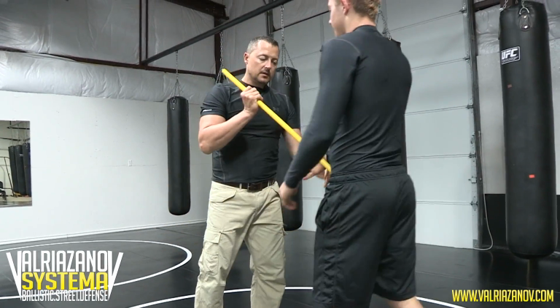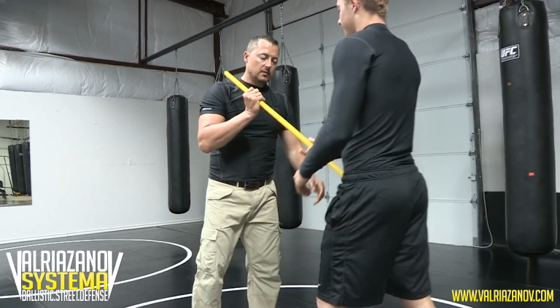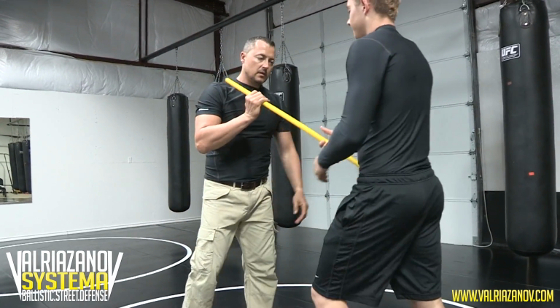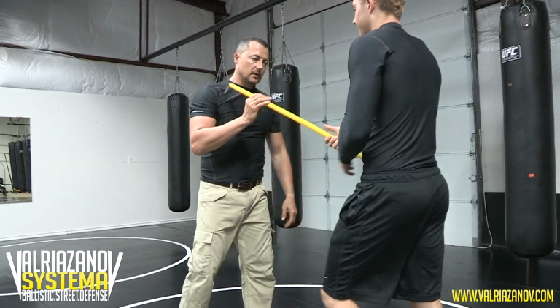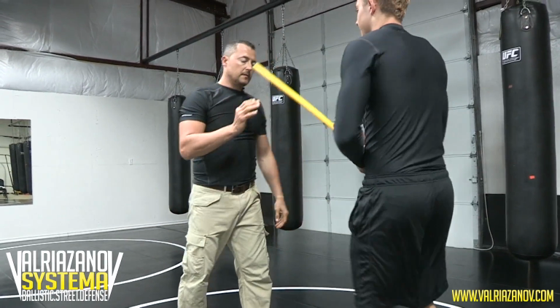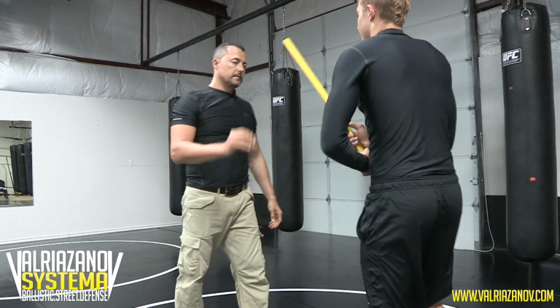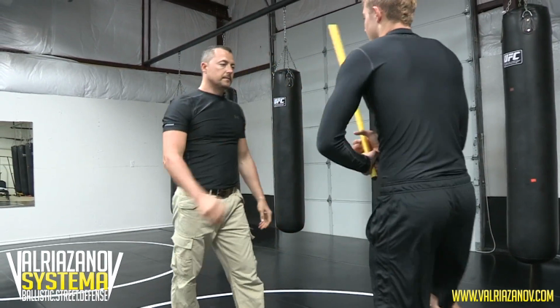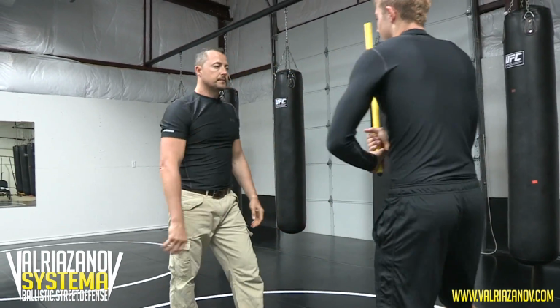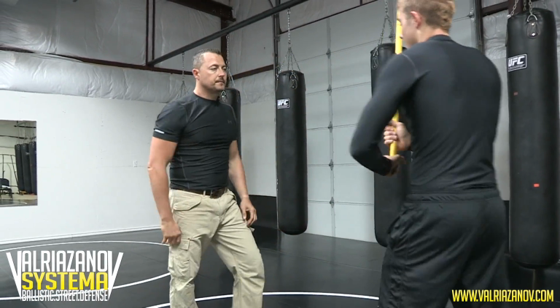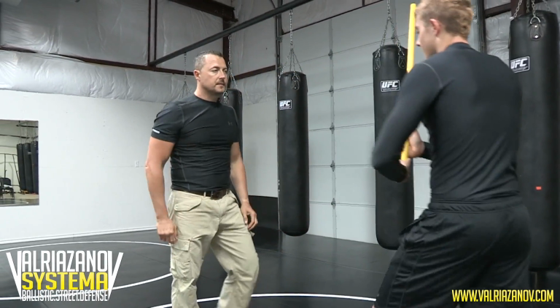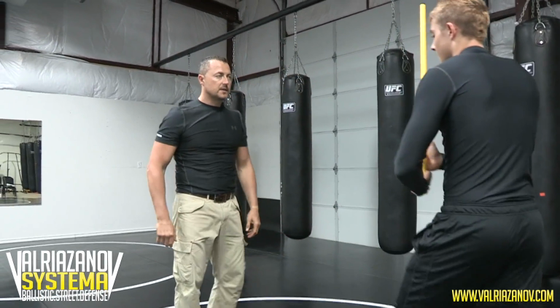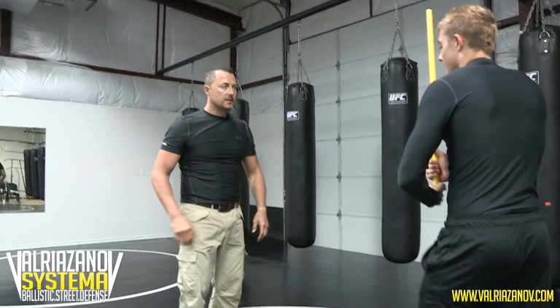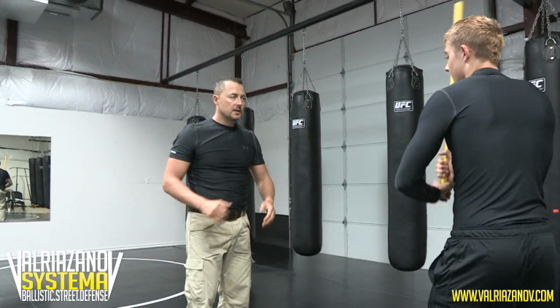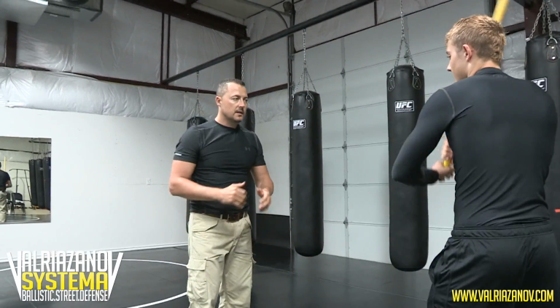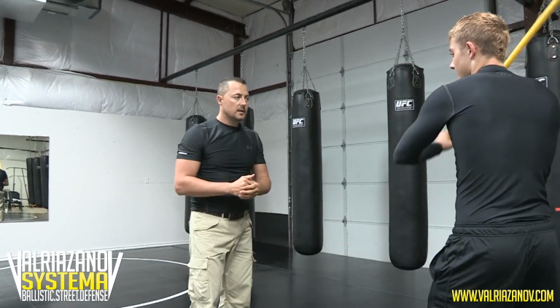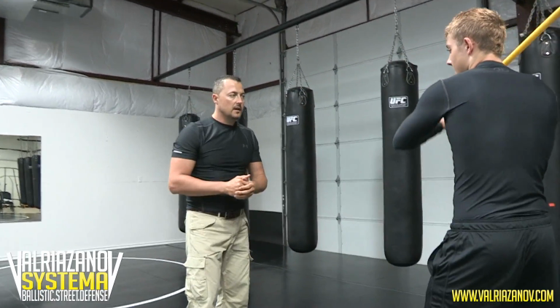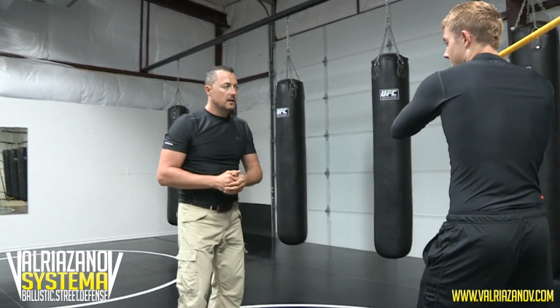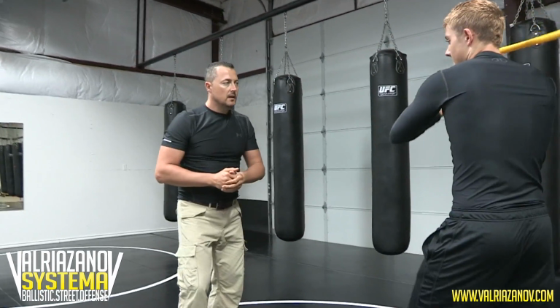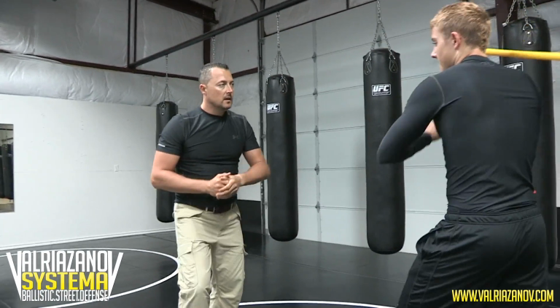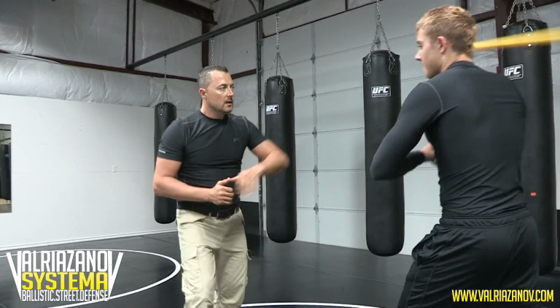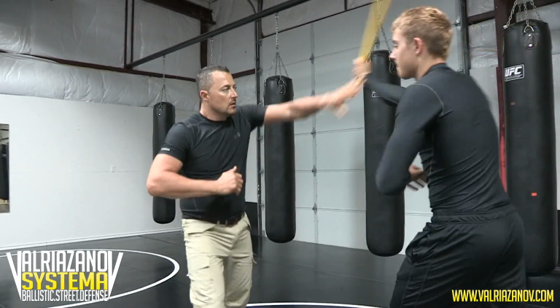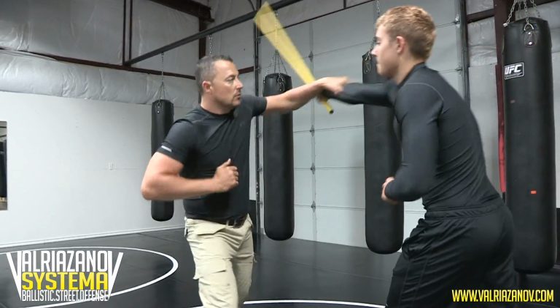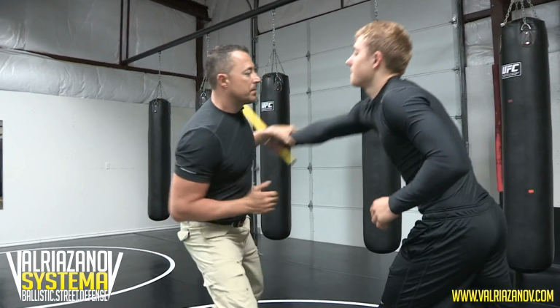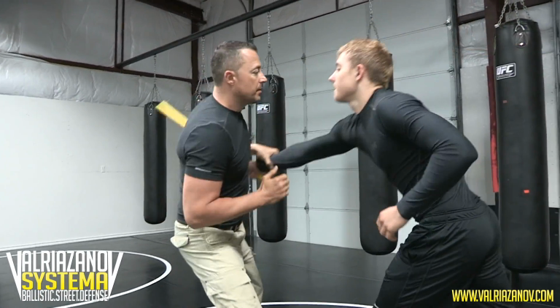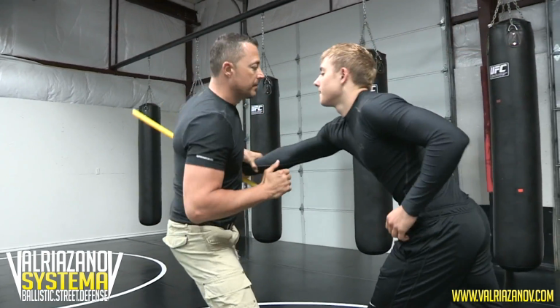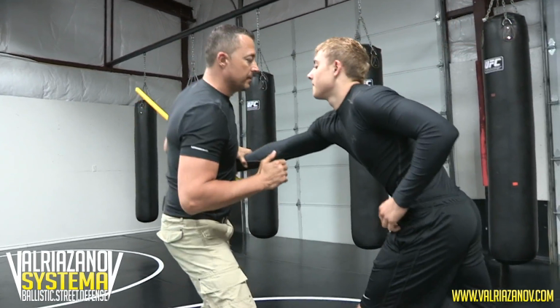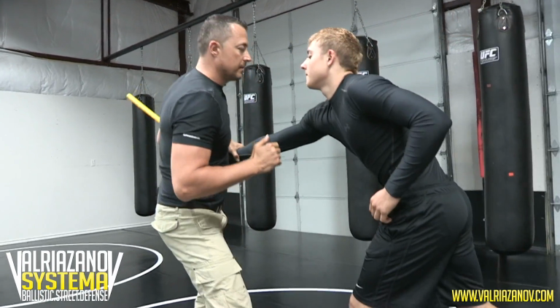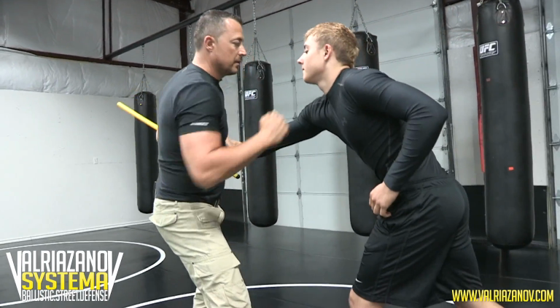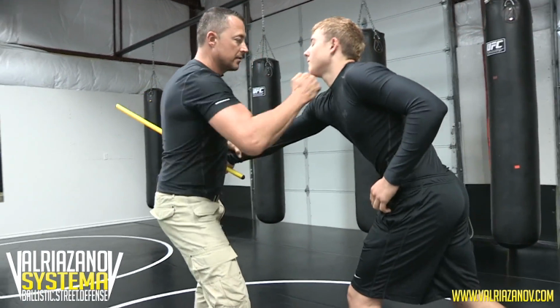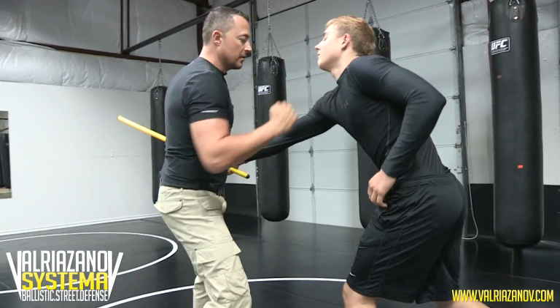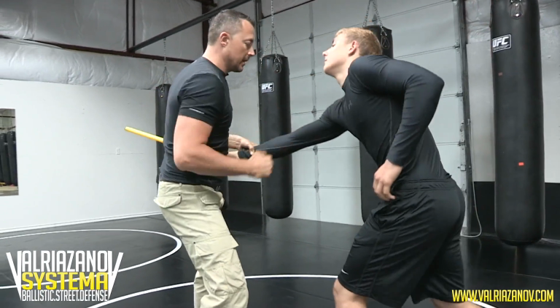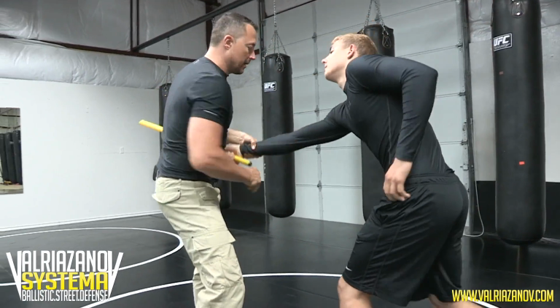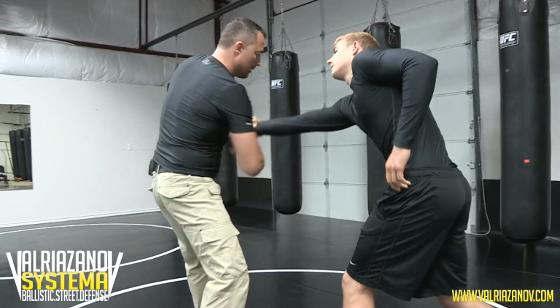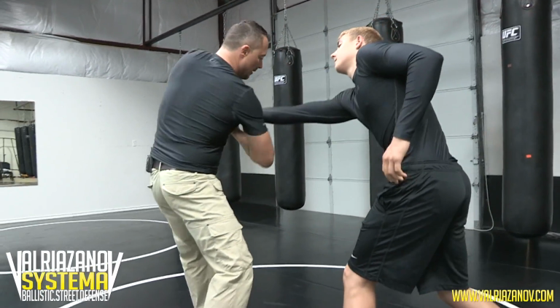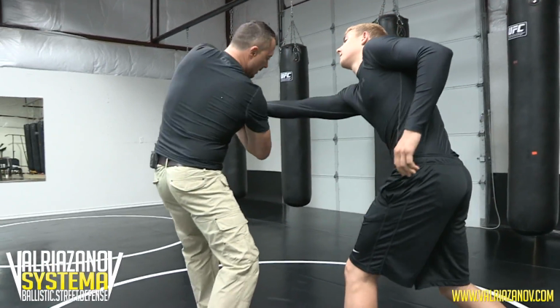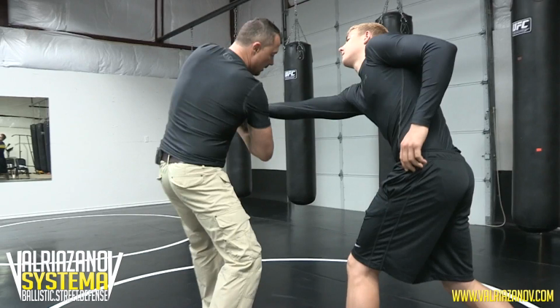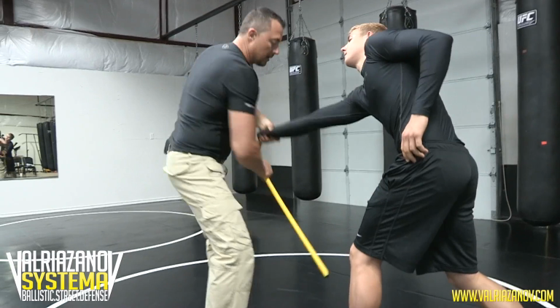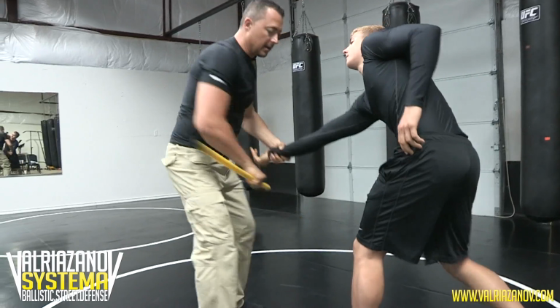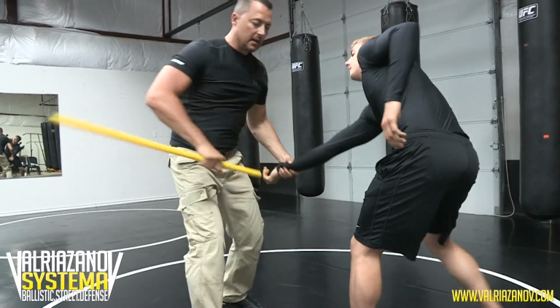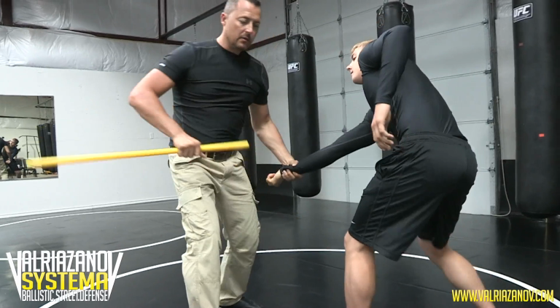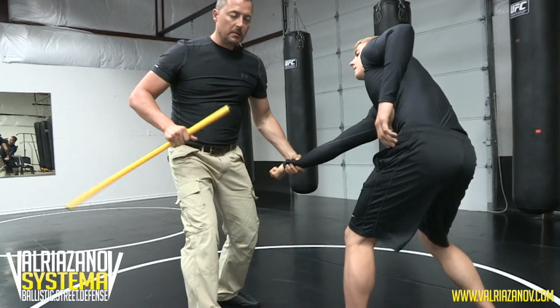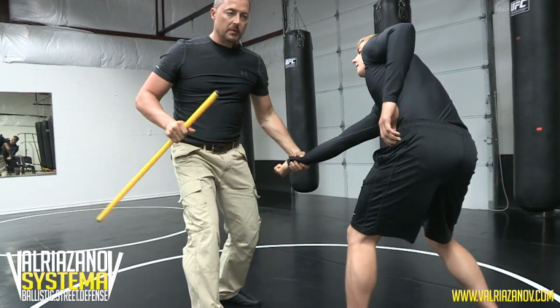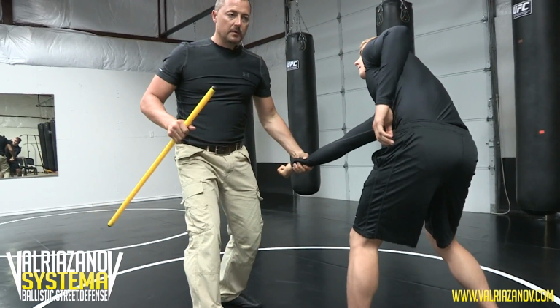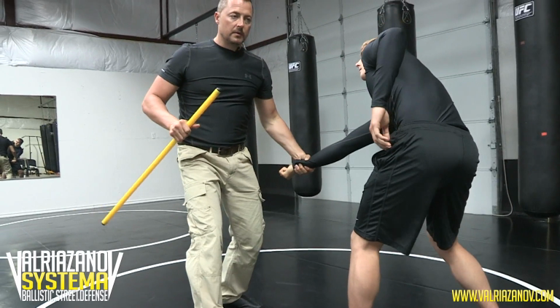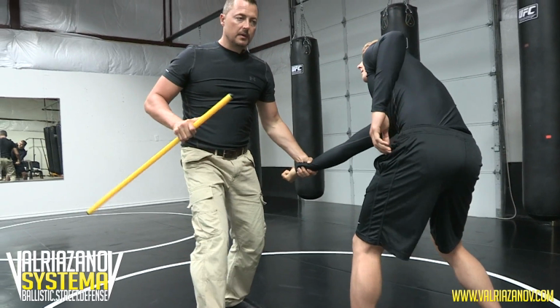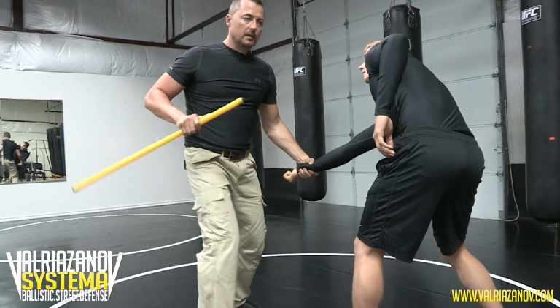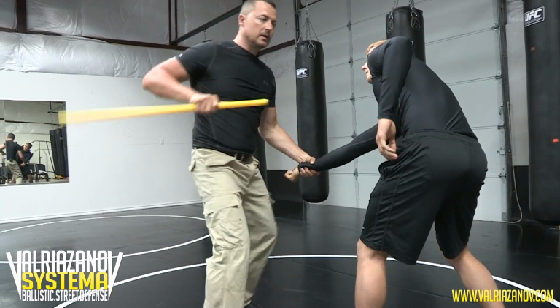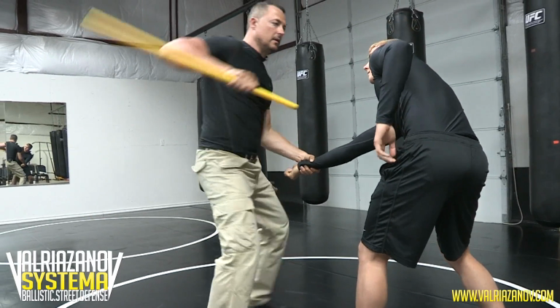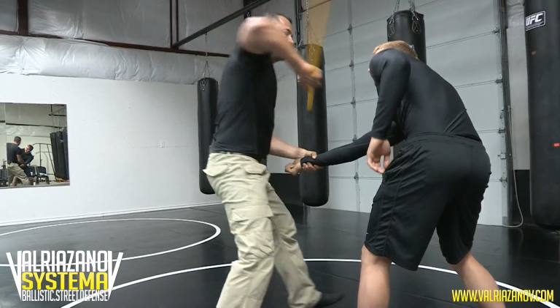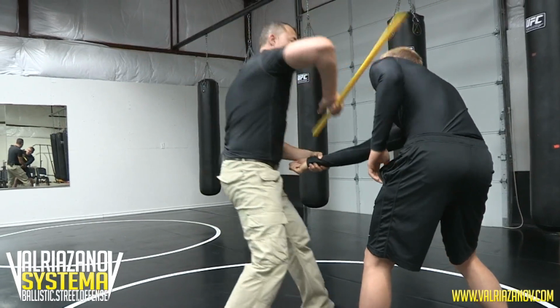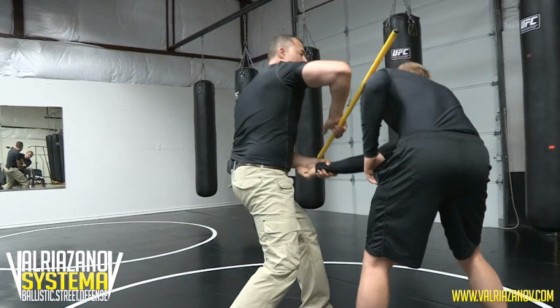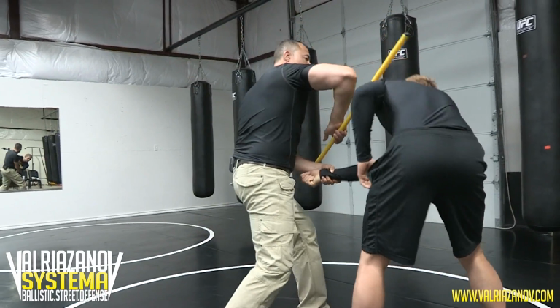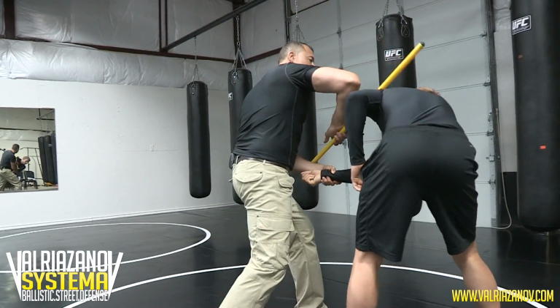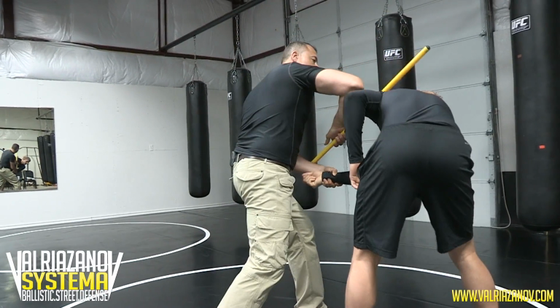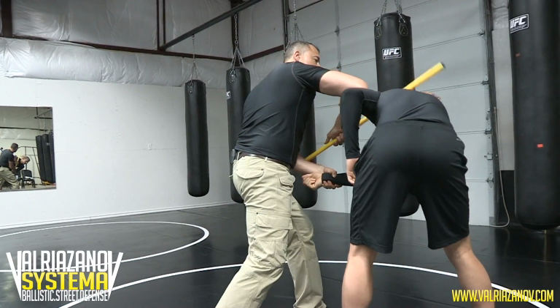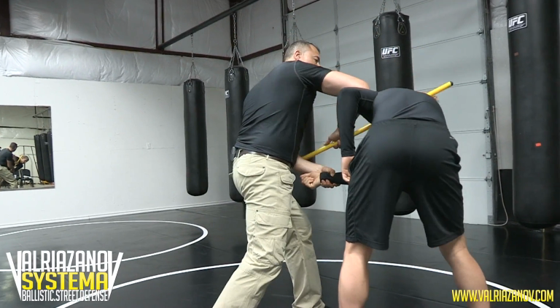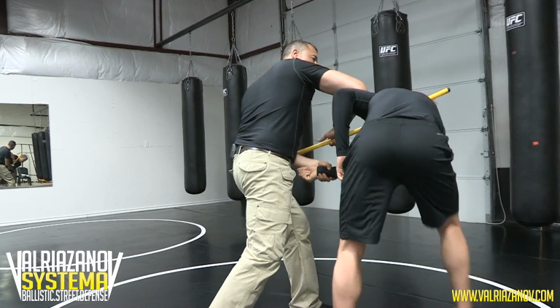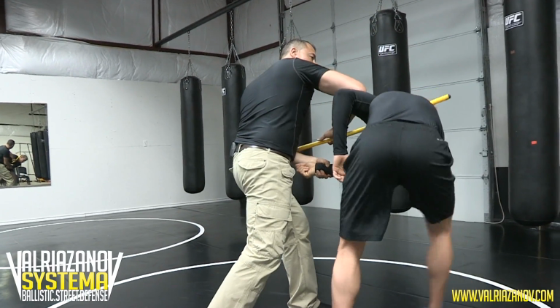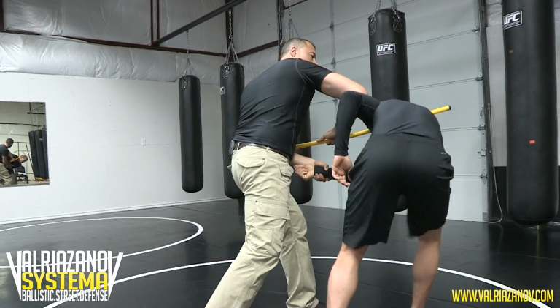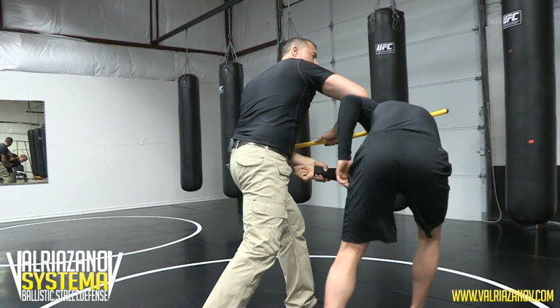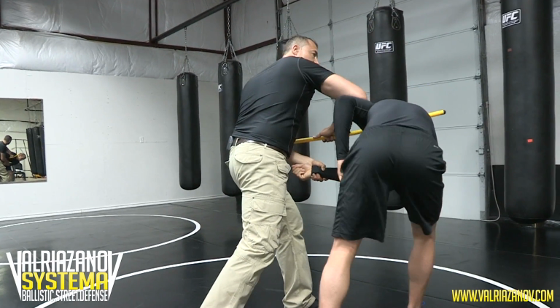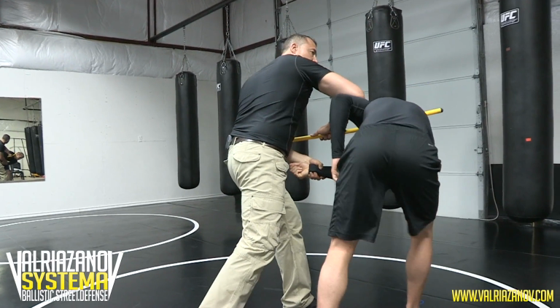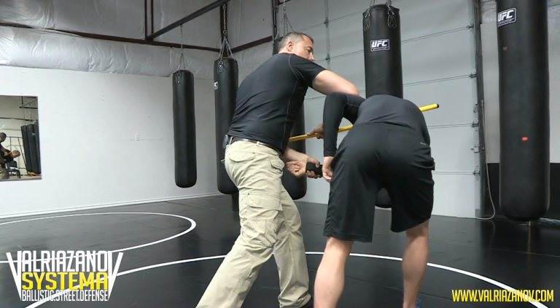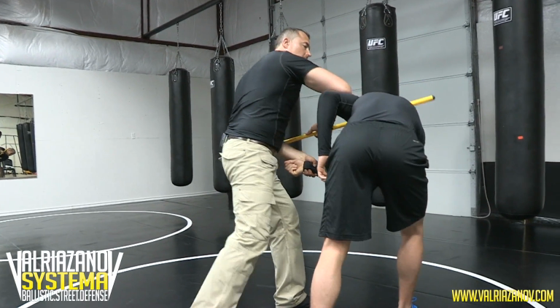Let's do it again. Strike, get the weapon. Can you follow up with that?